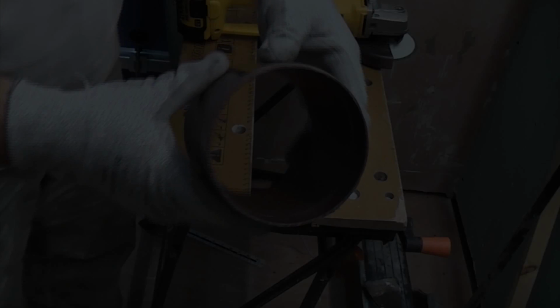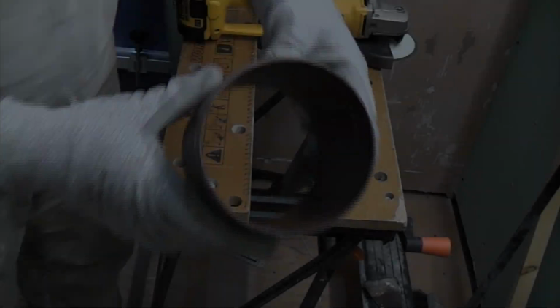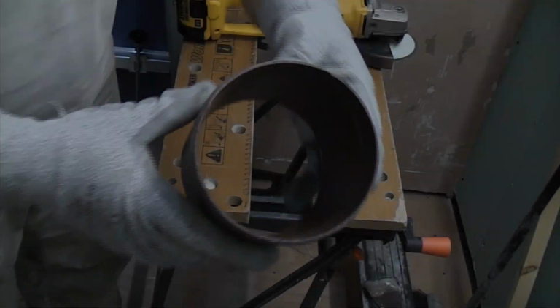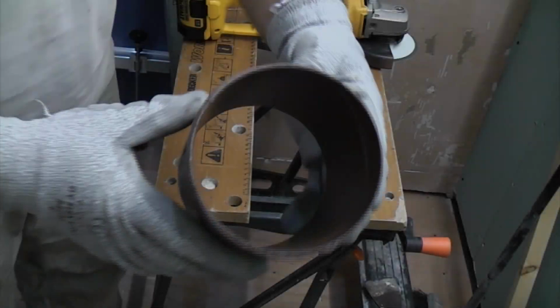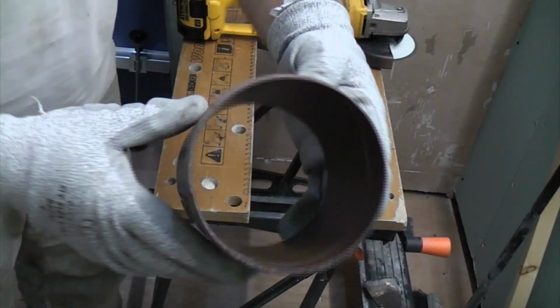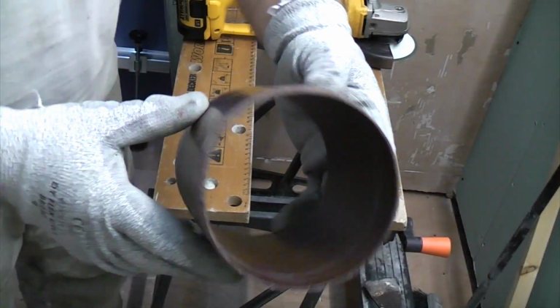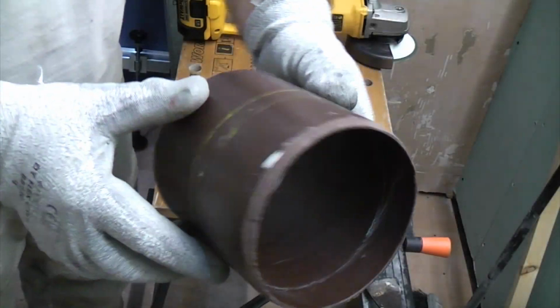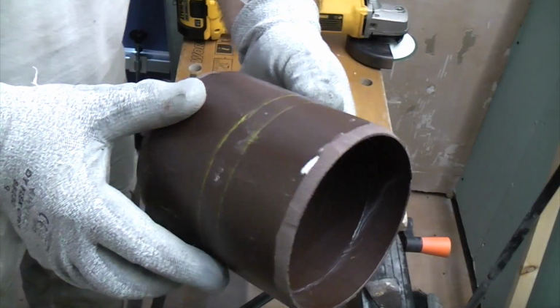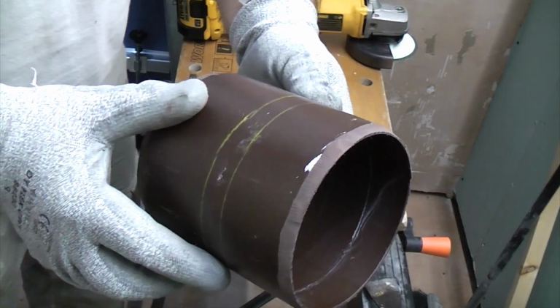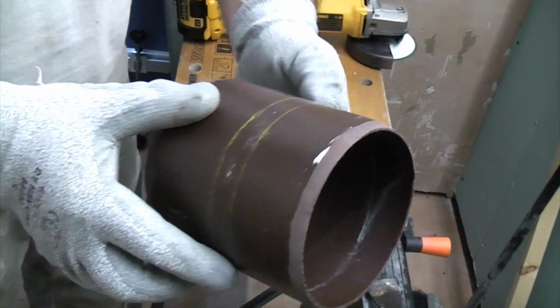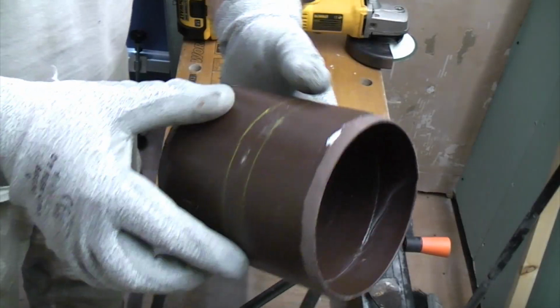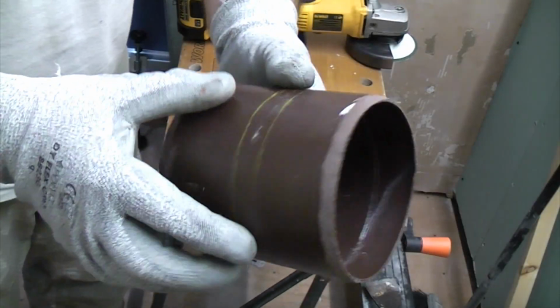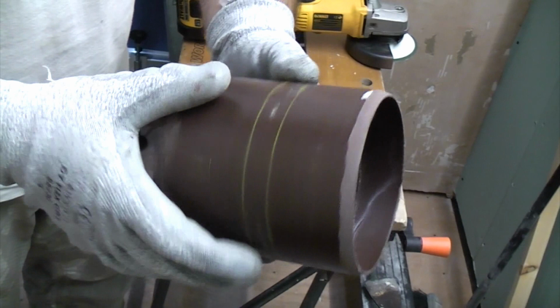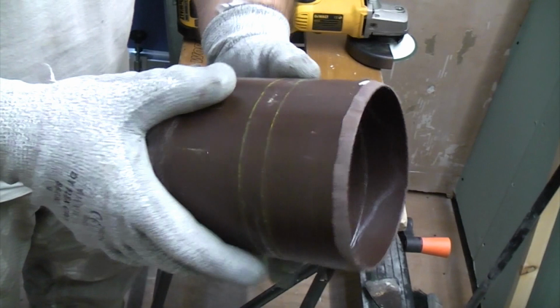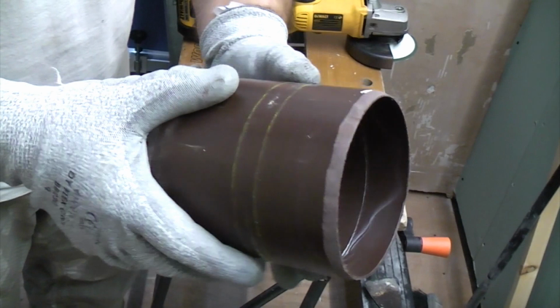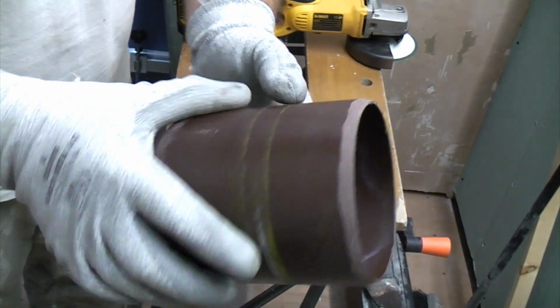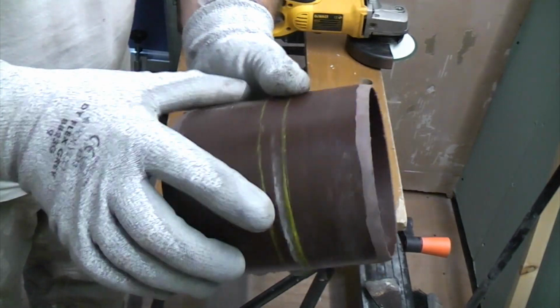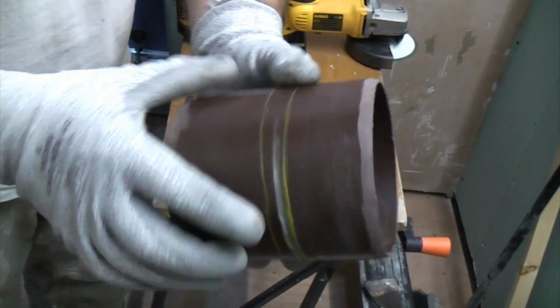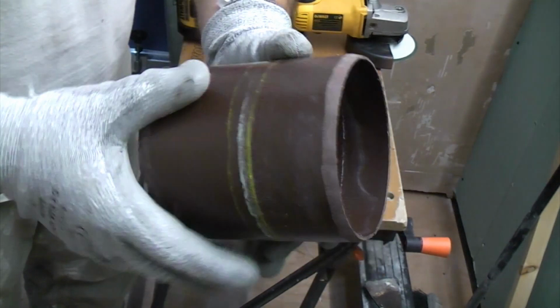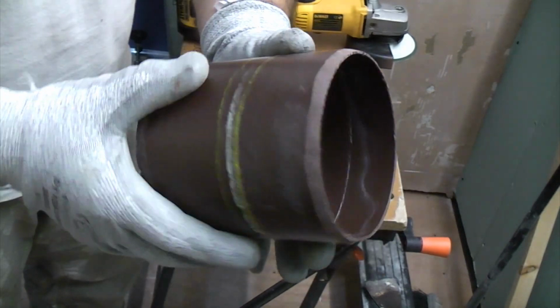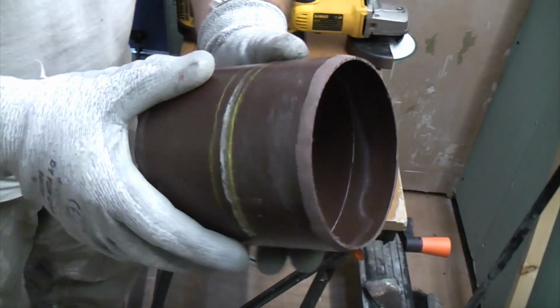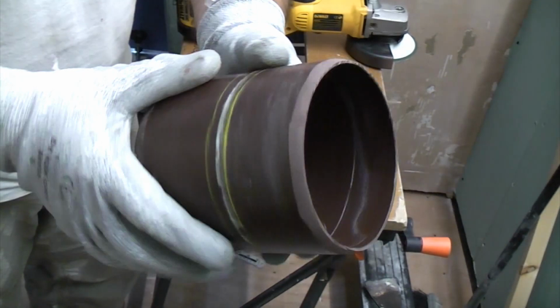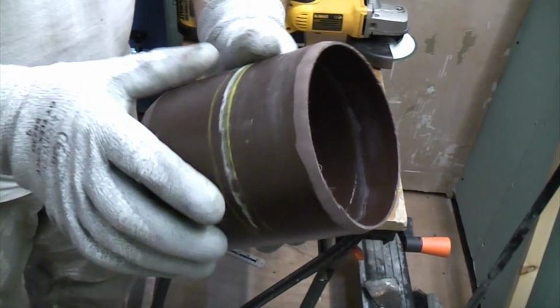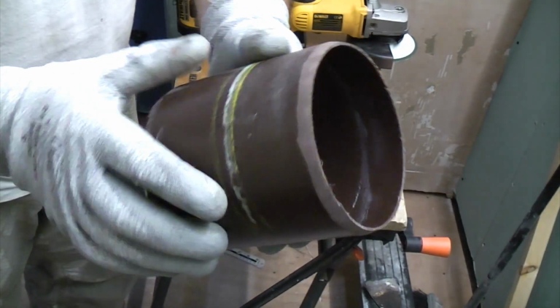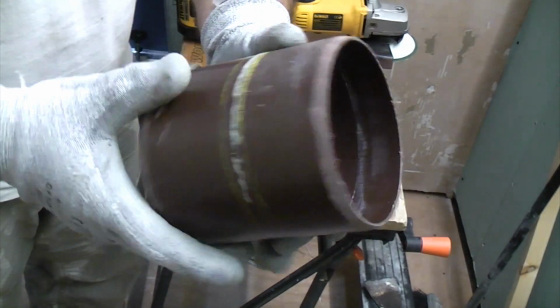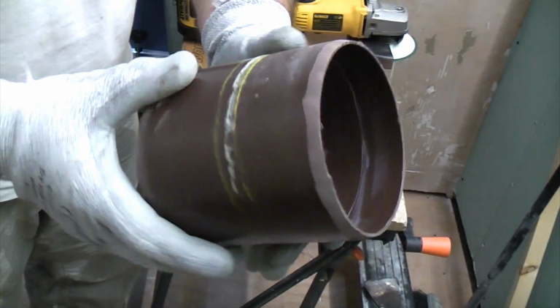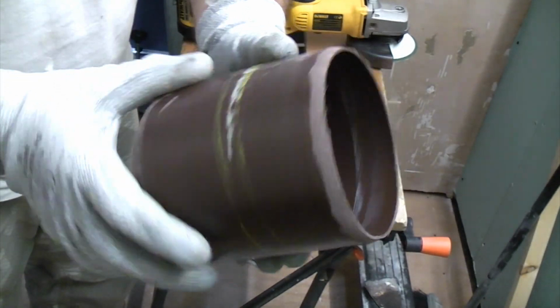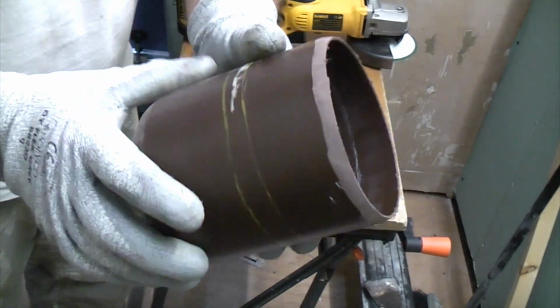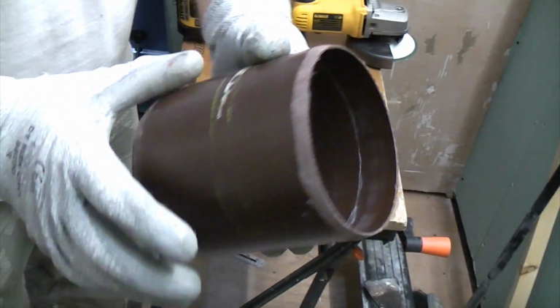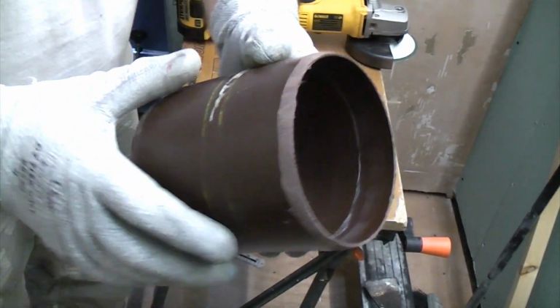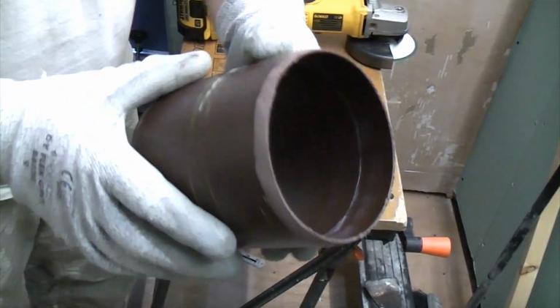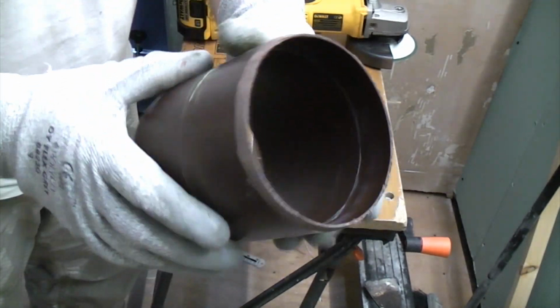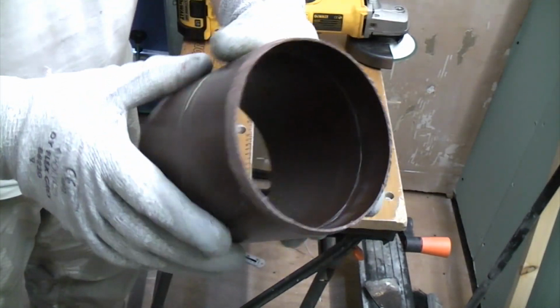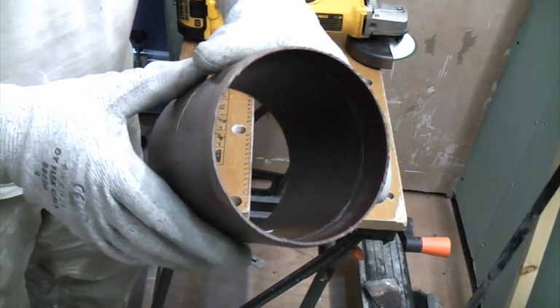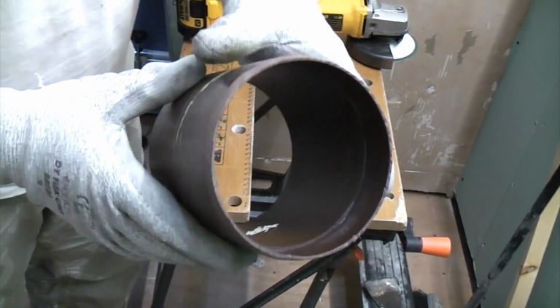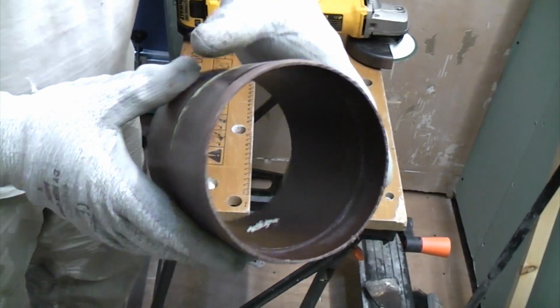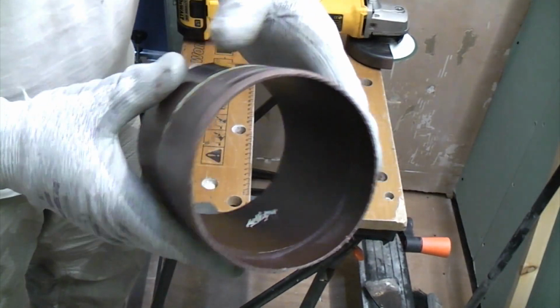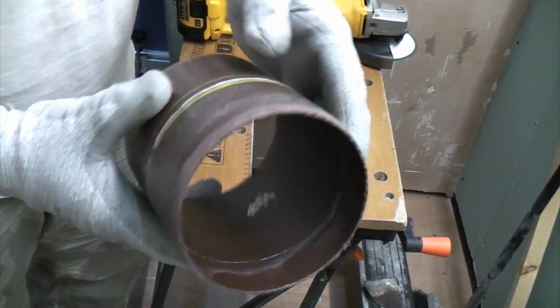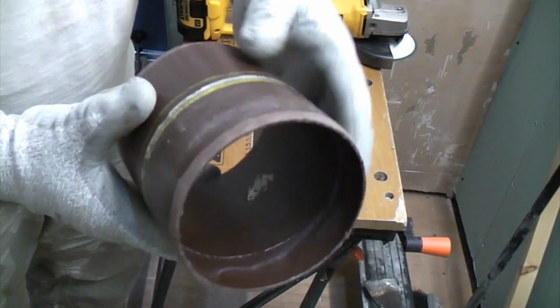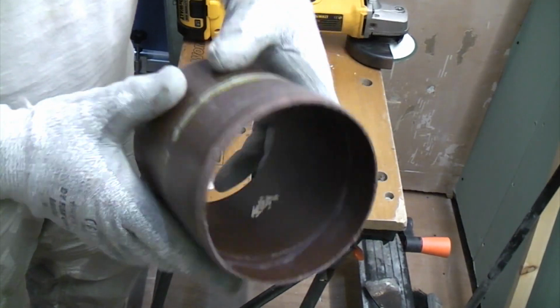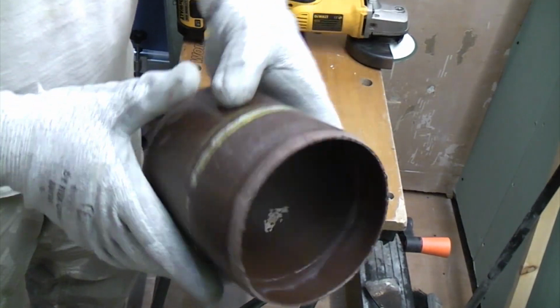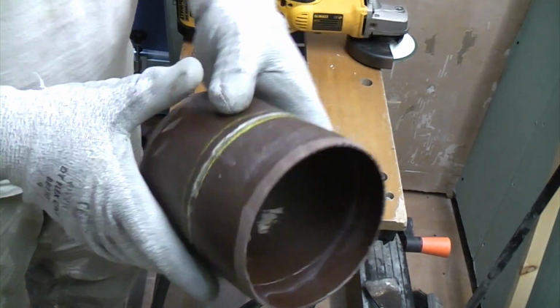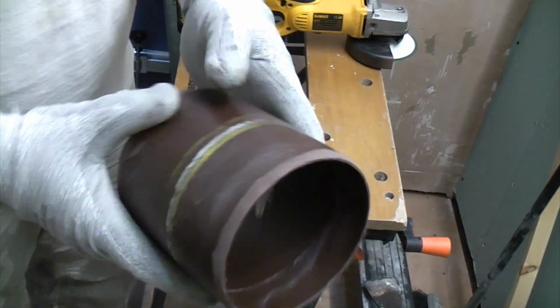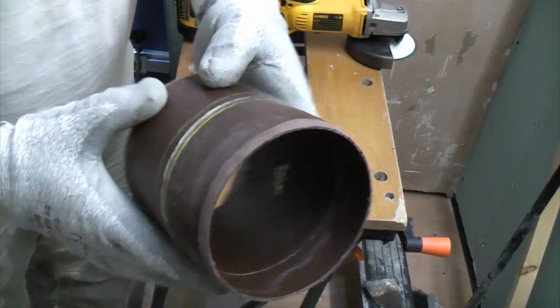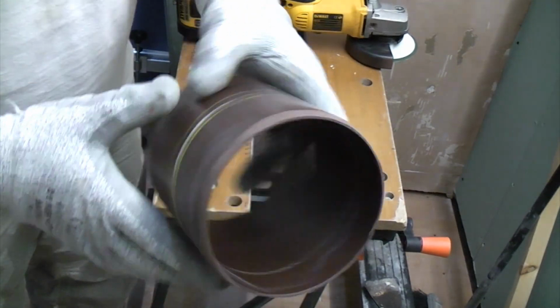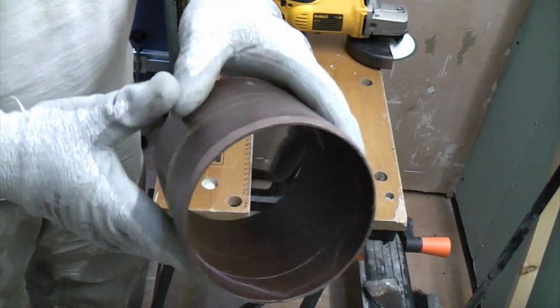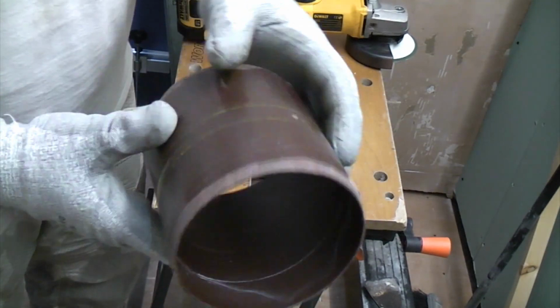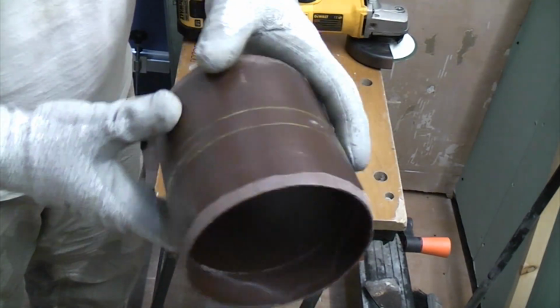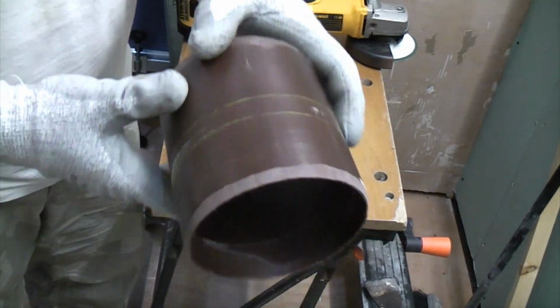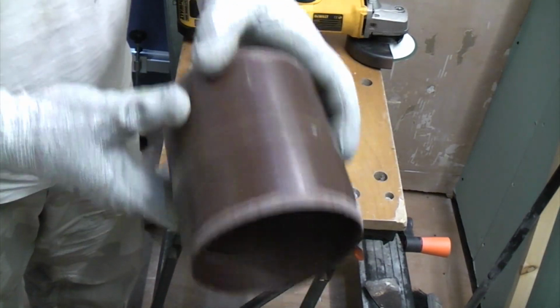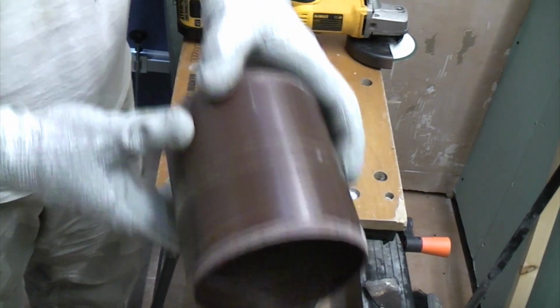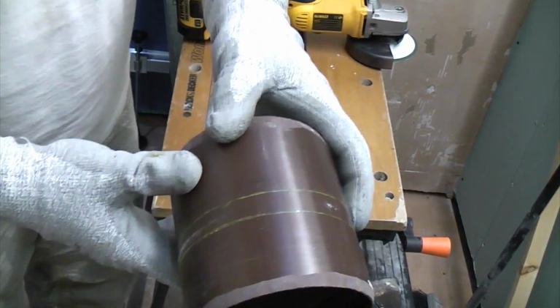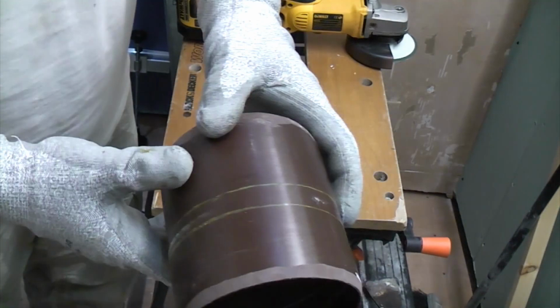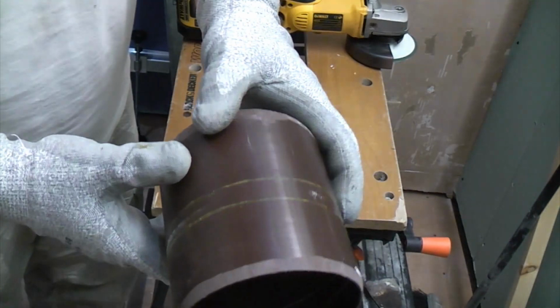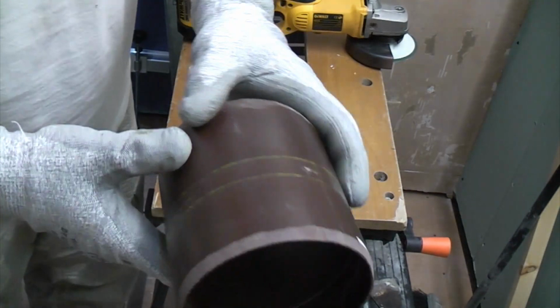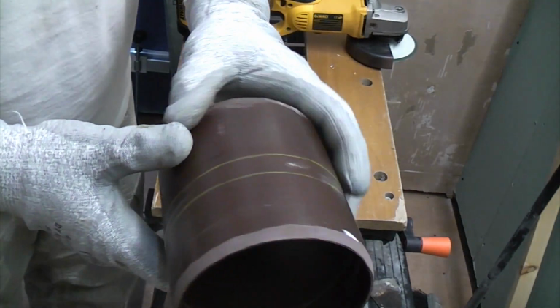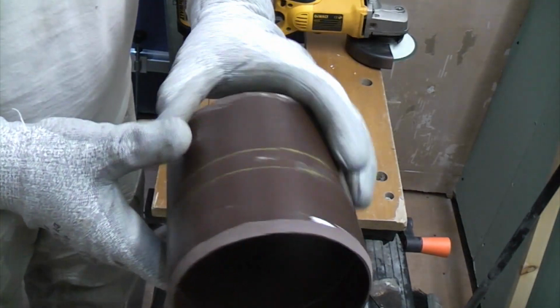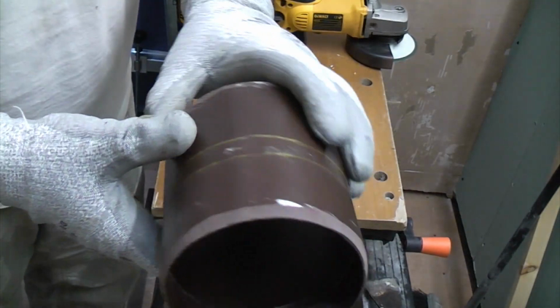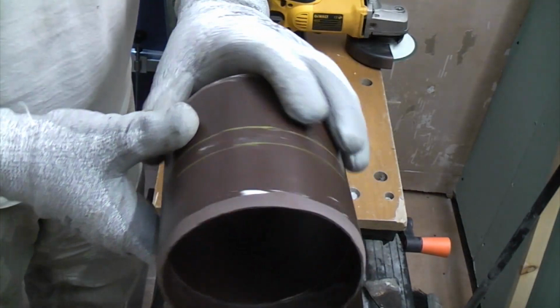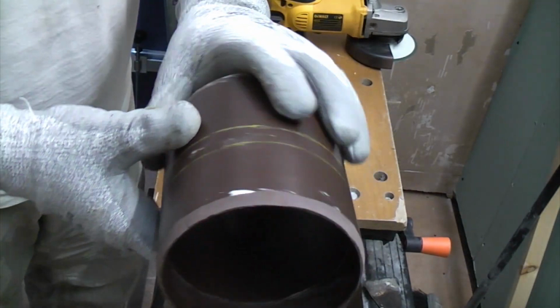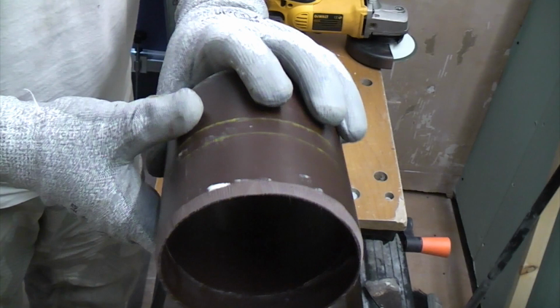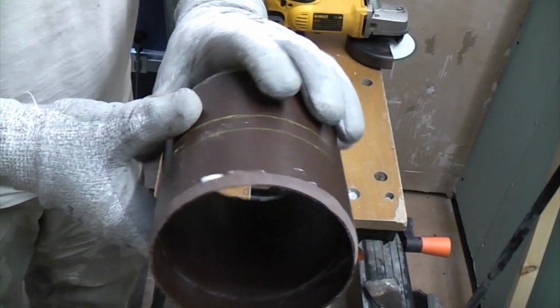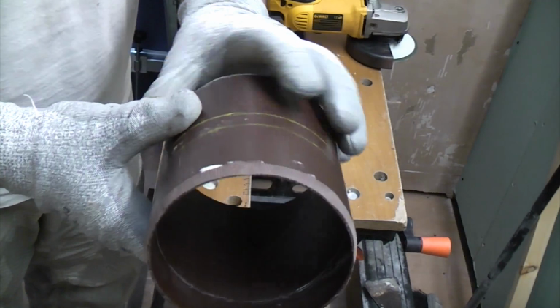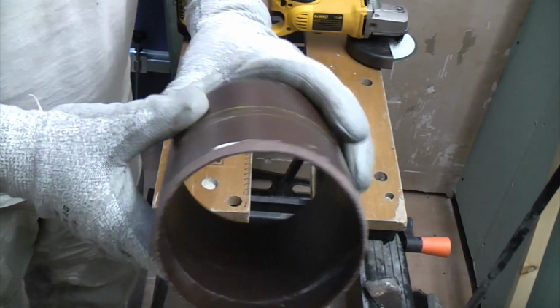We've got a decent chamfer now on that edge, which should make it a lot easier when you want to insert that into the socket.